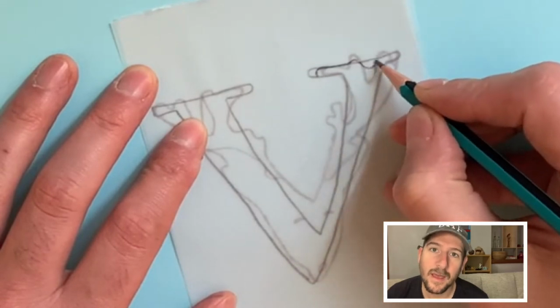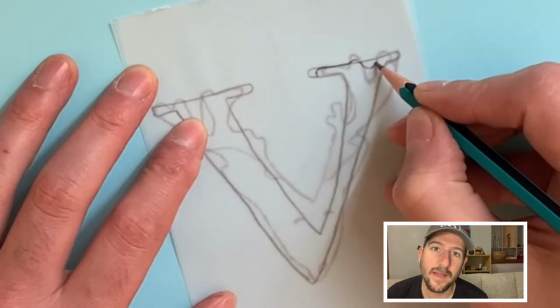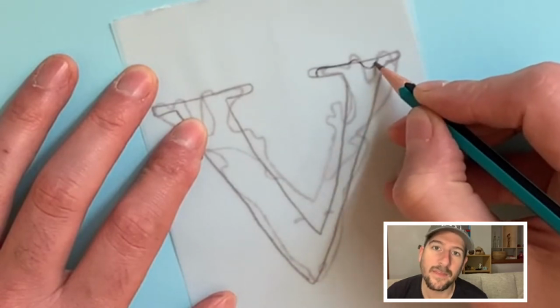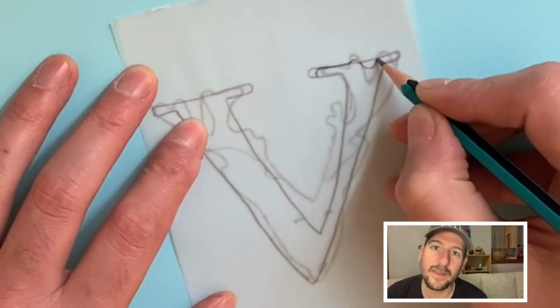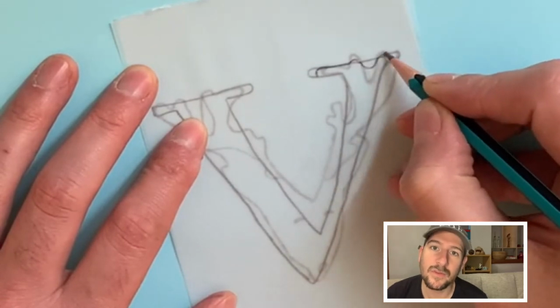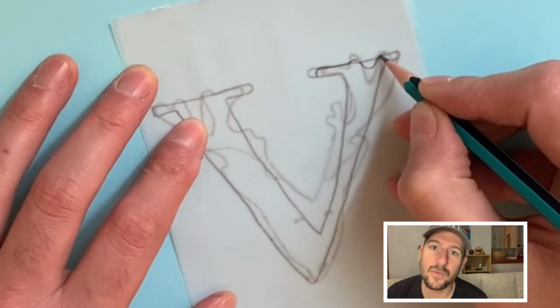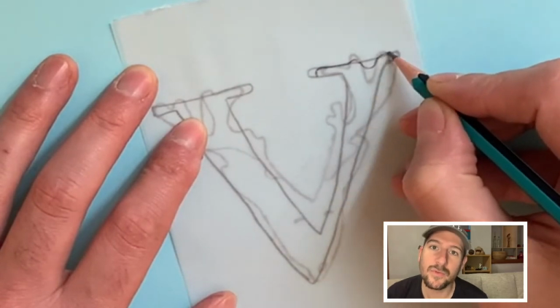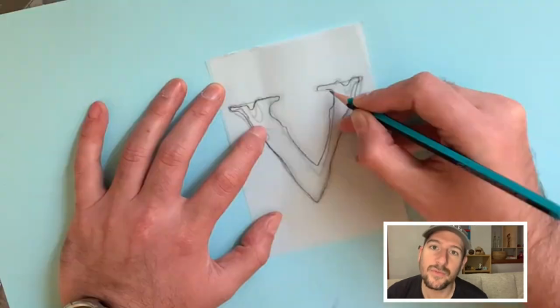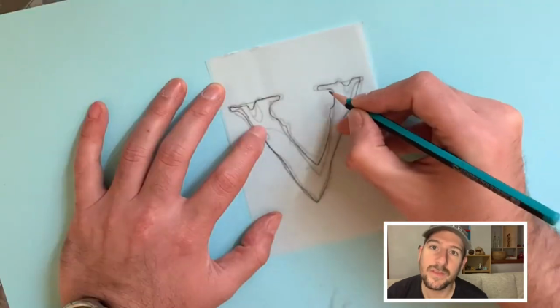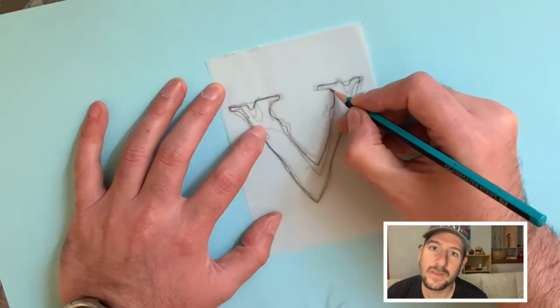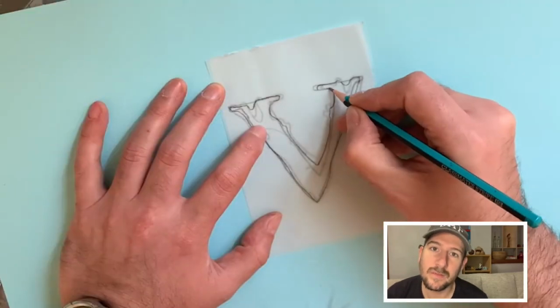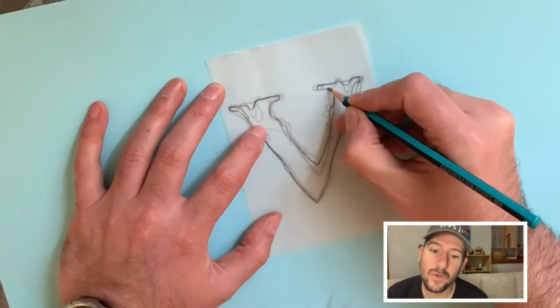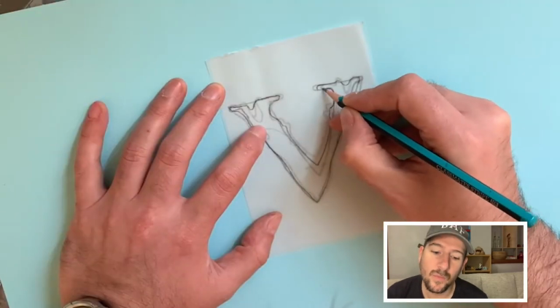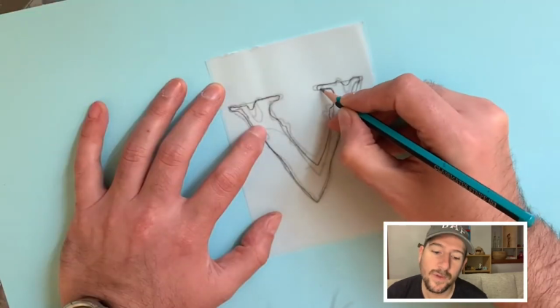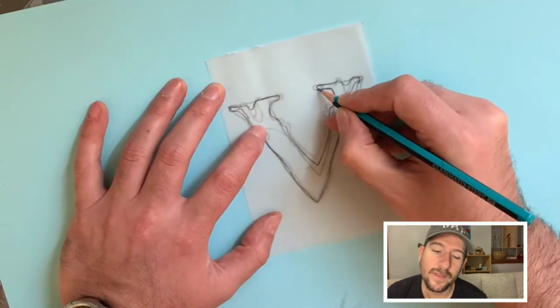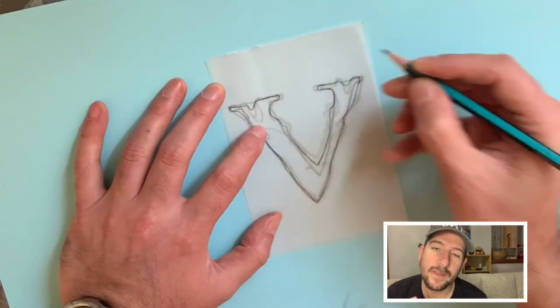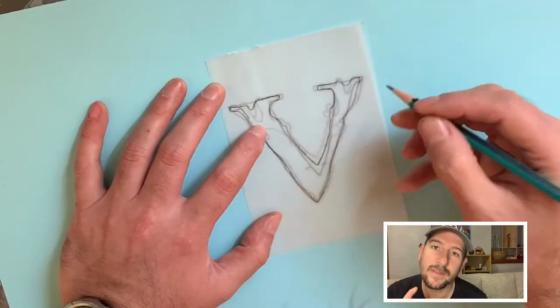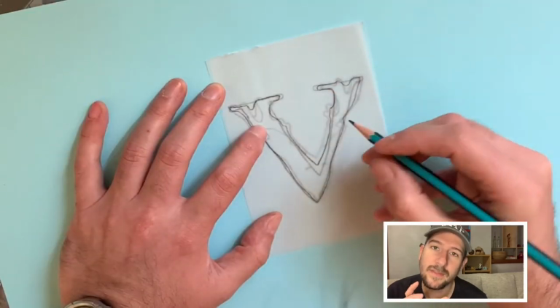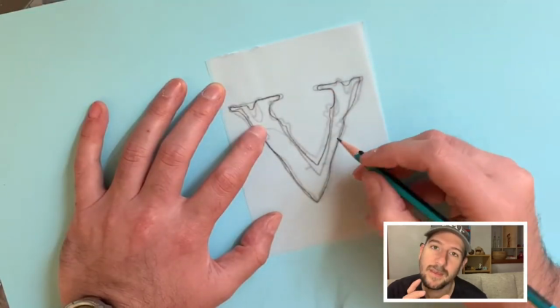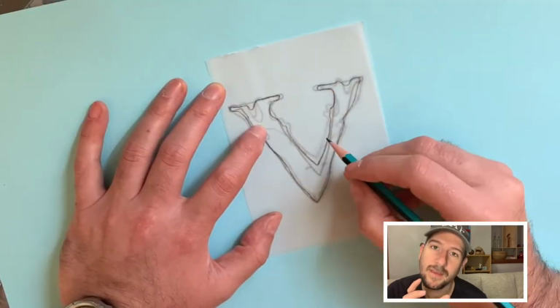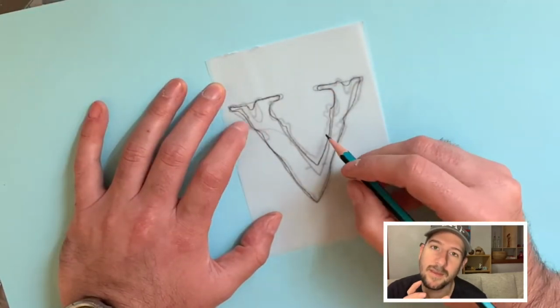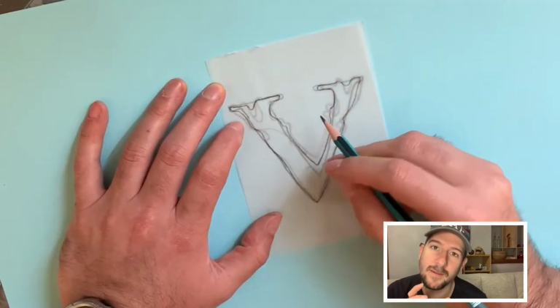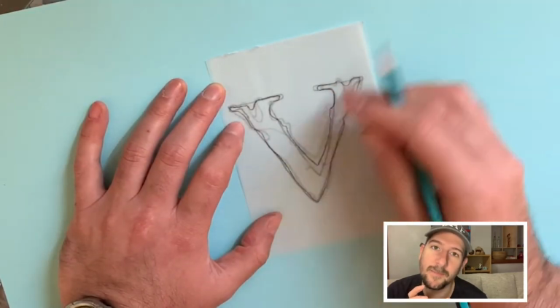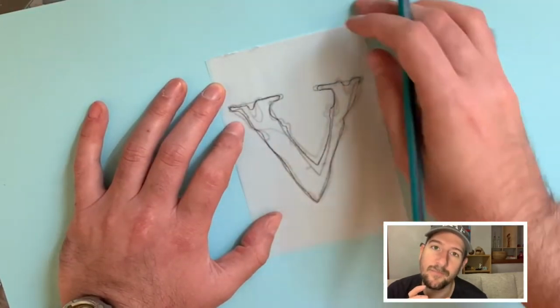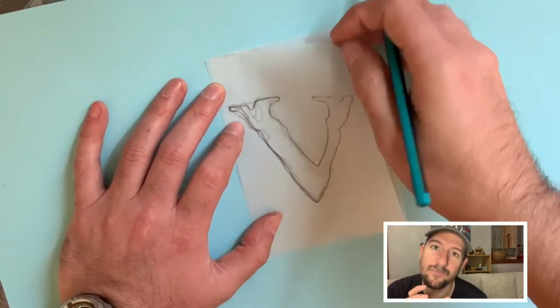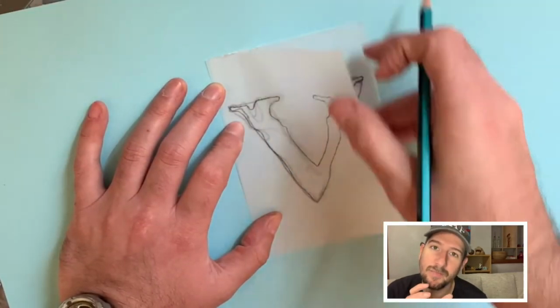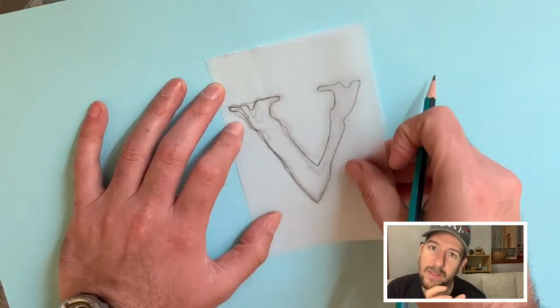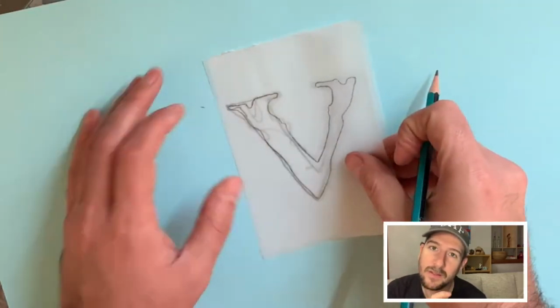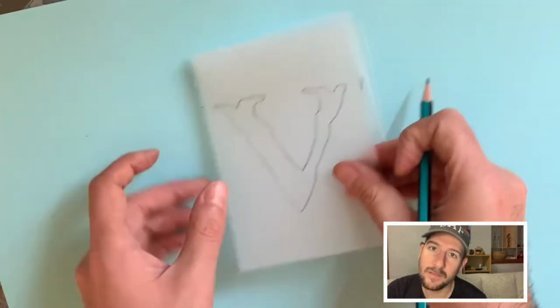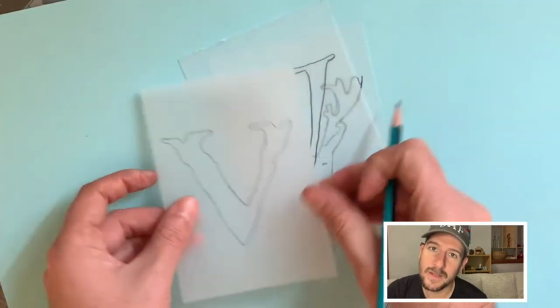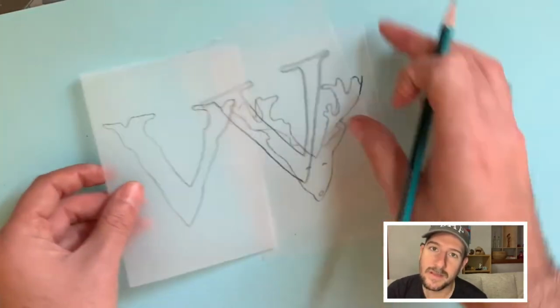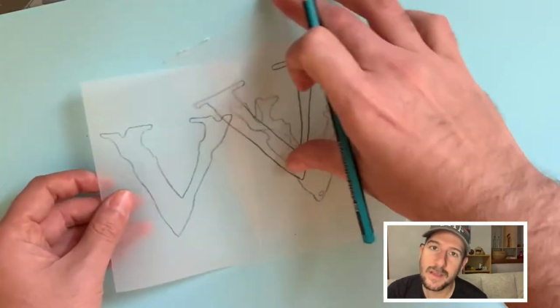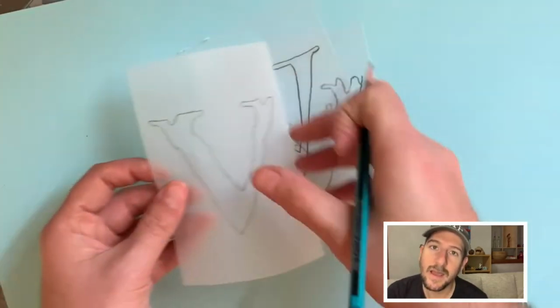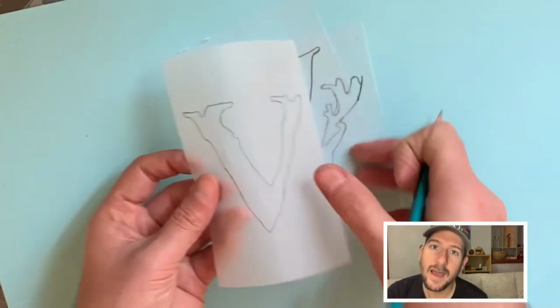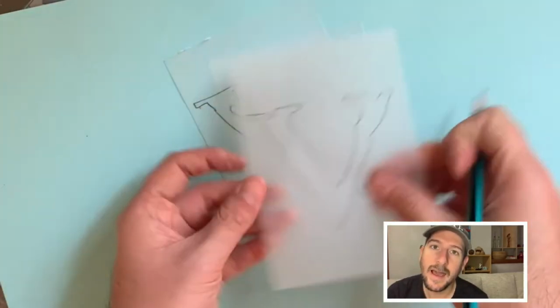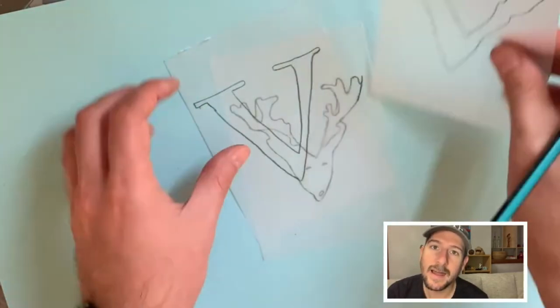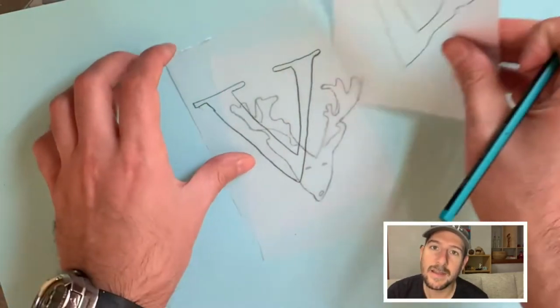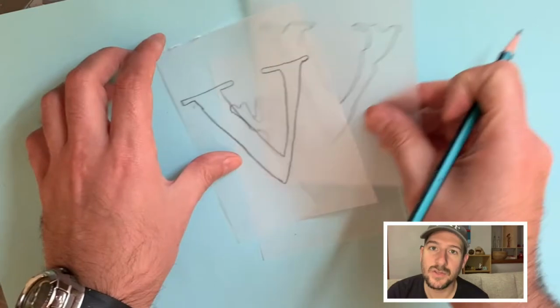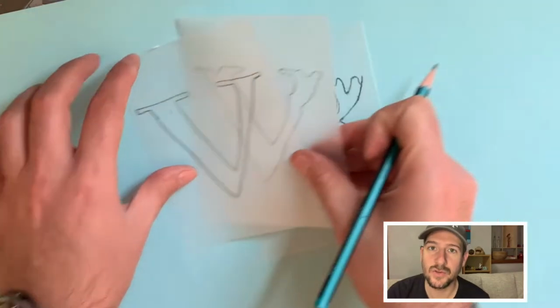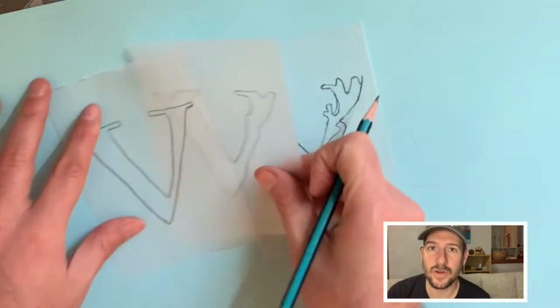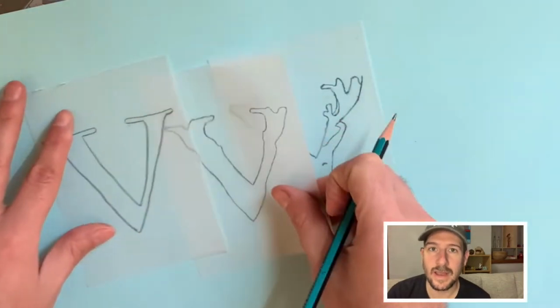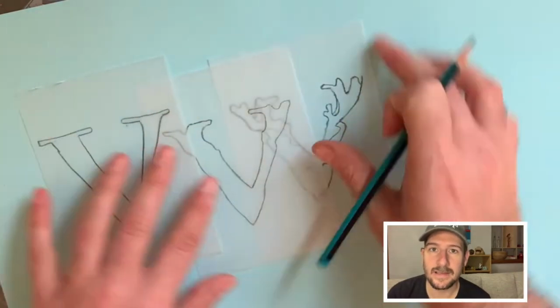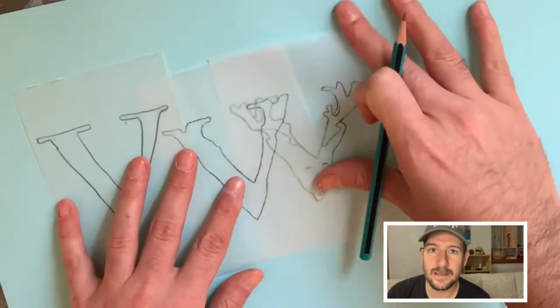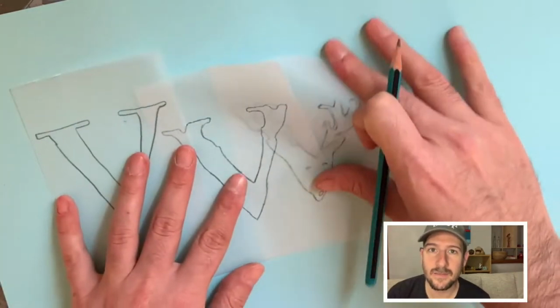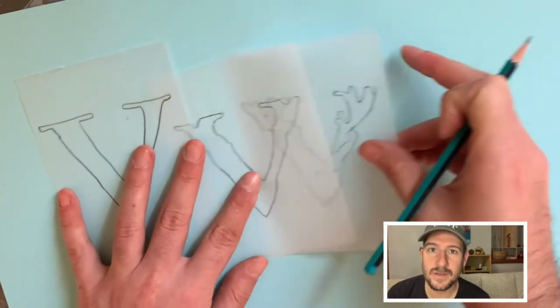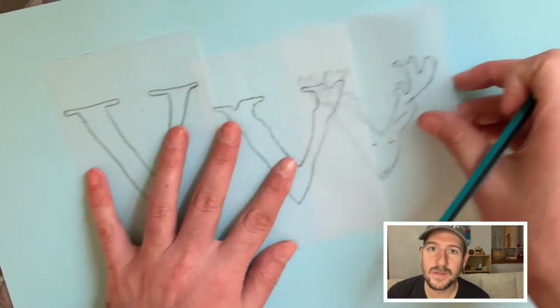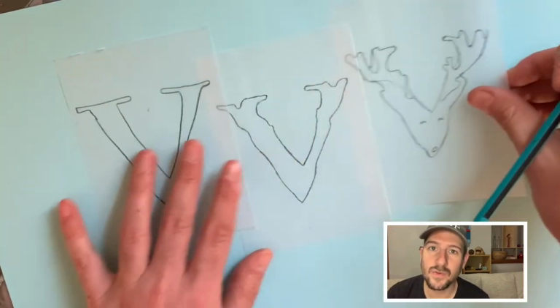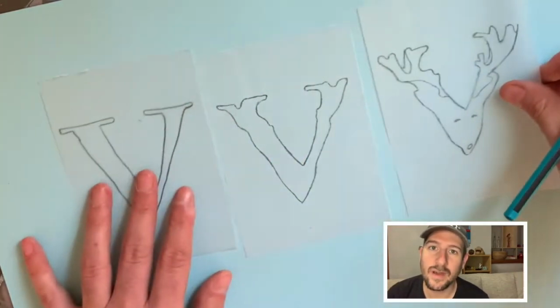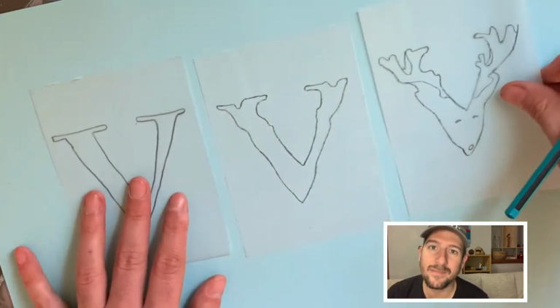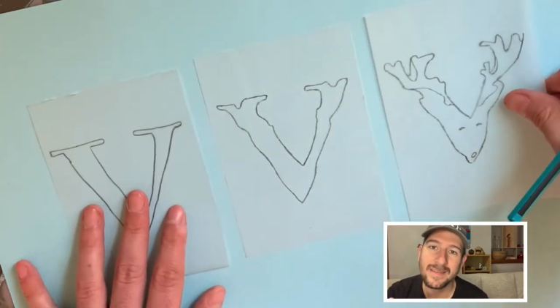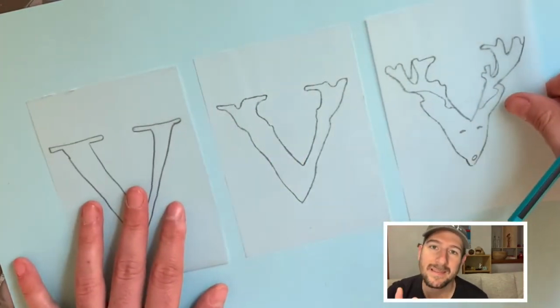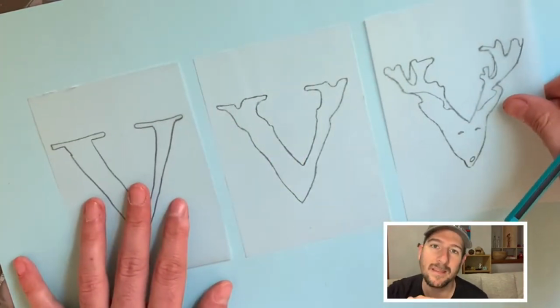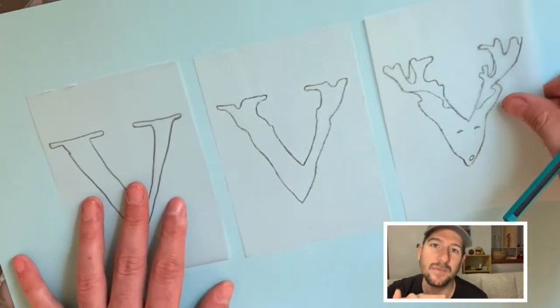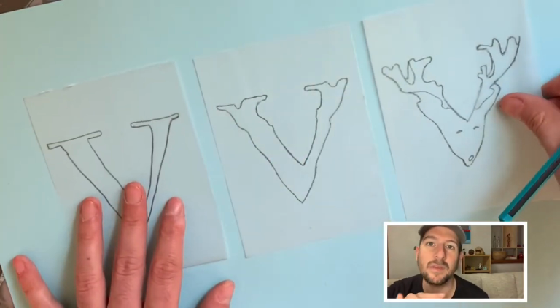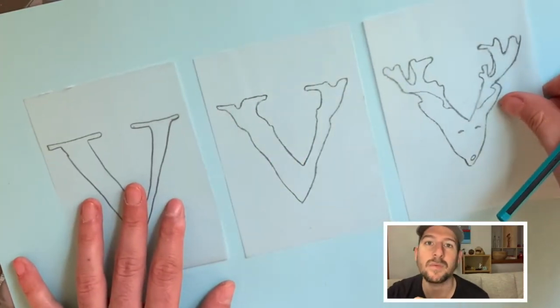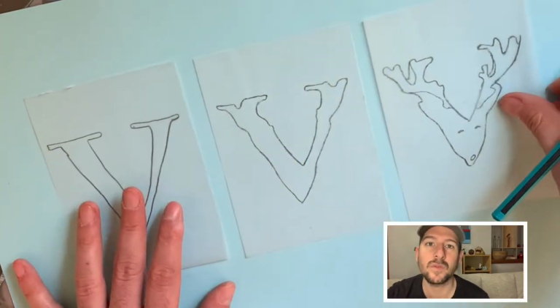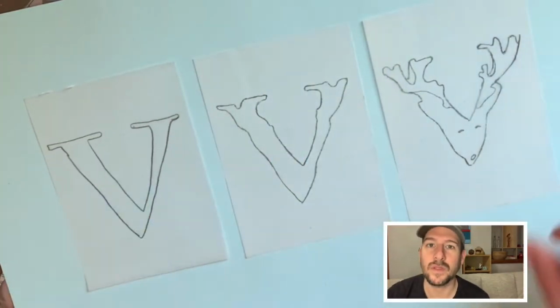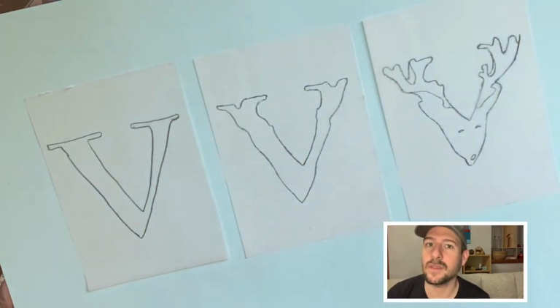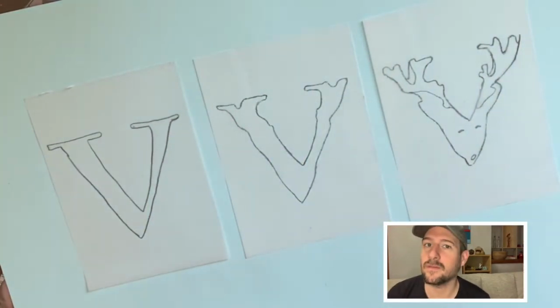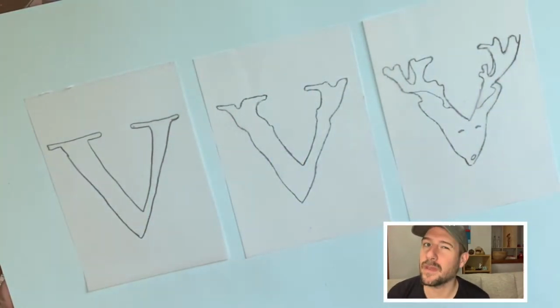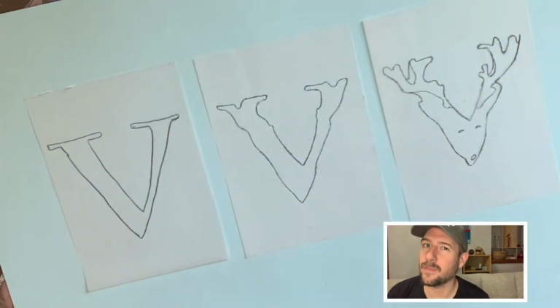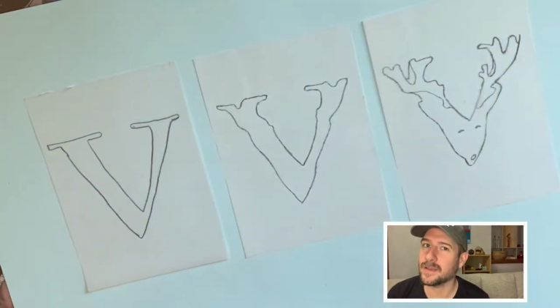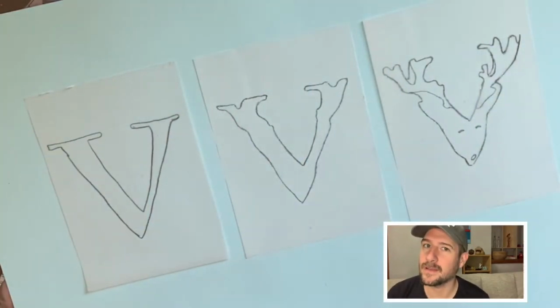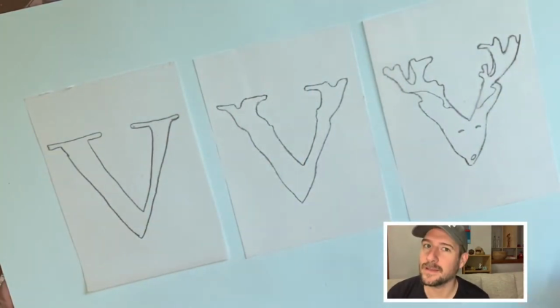And then you will do the same with the middle image and your last image to have the steps in between, if that makes sense.